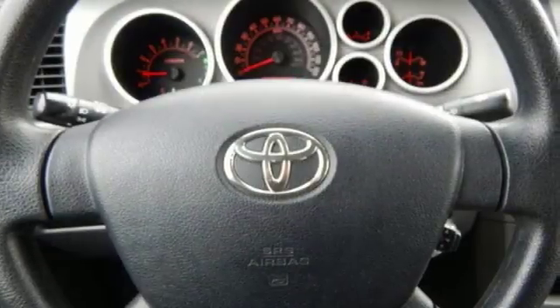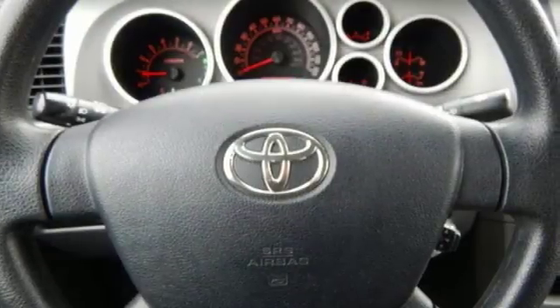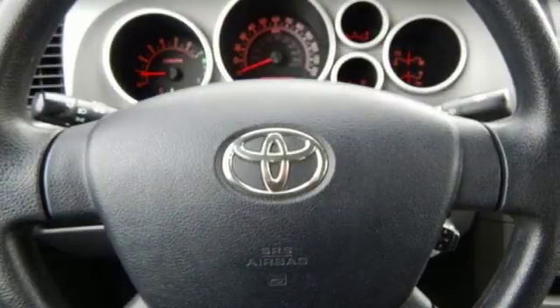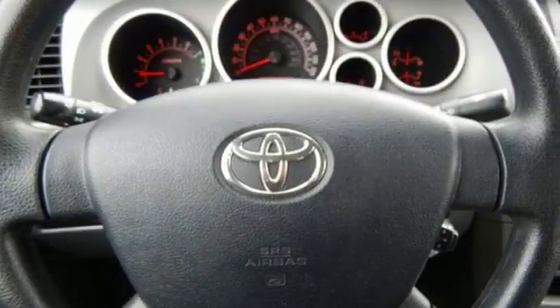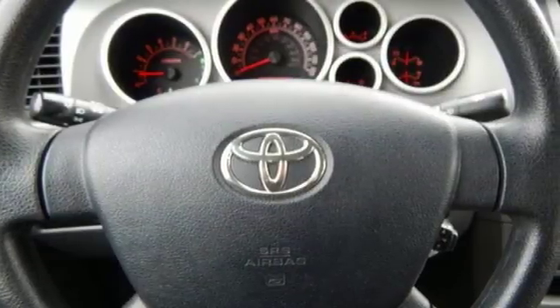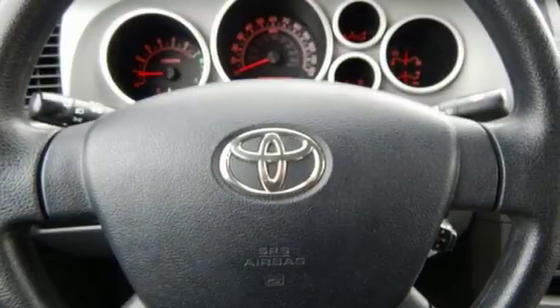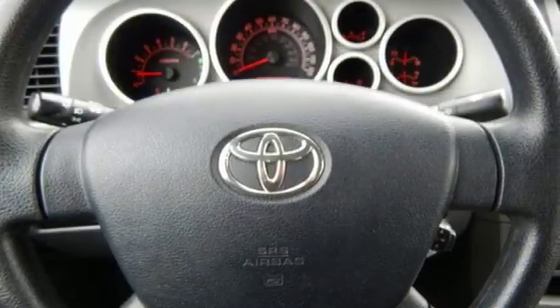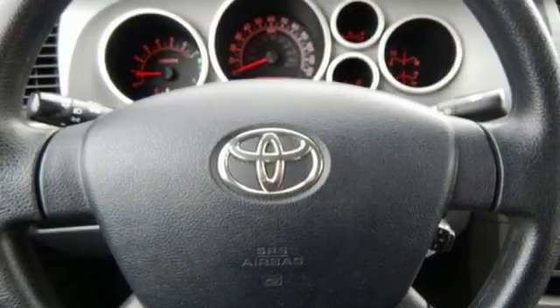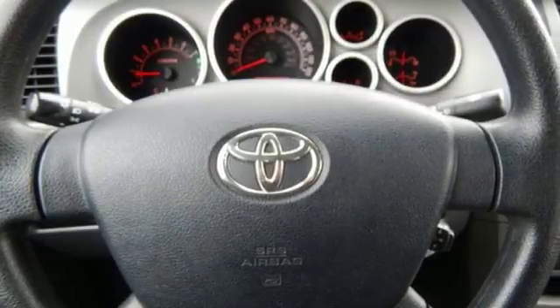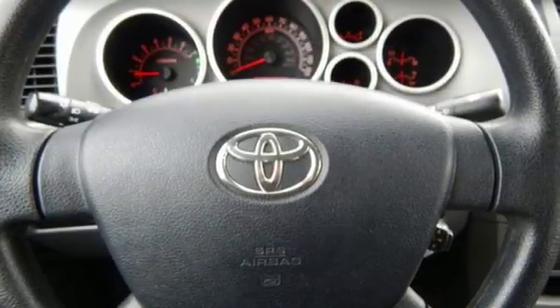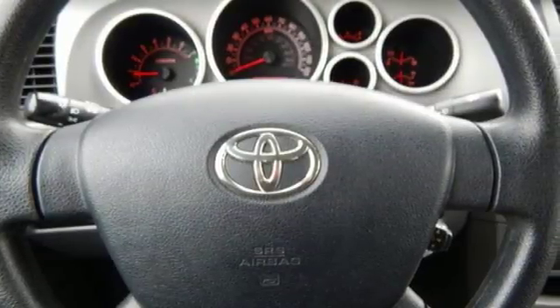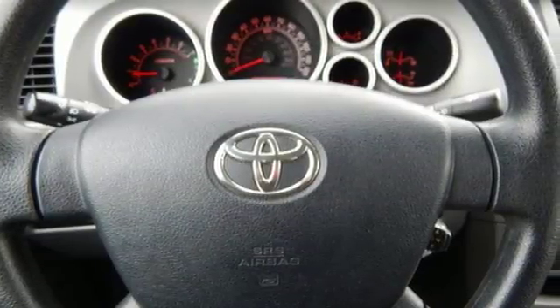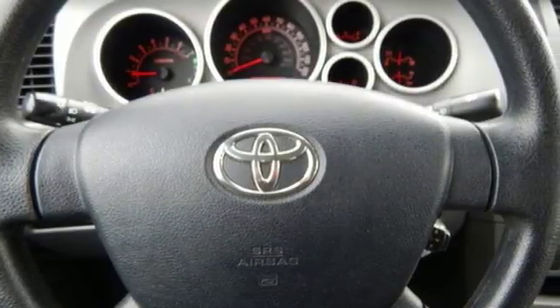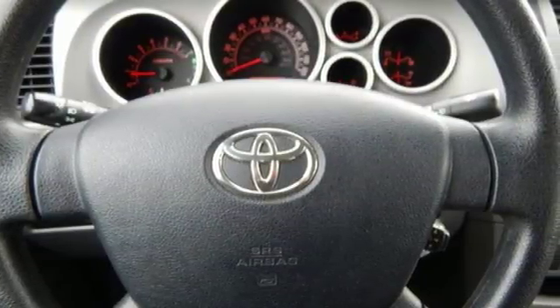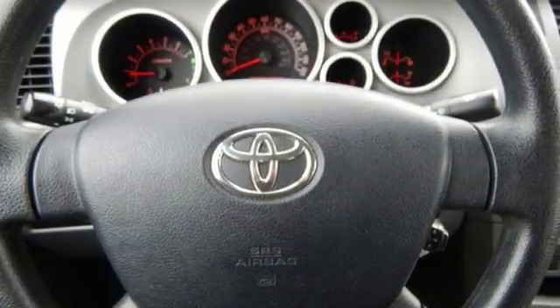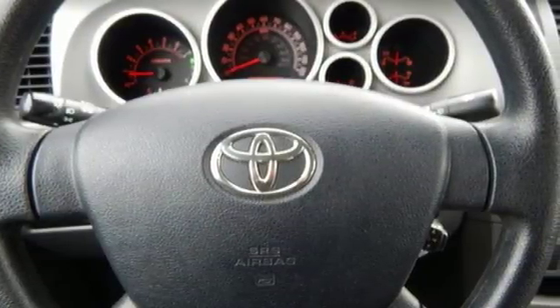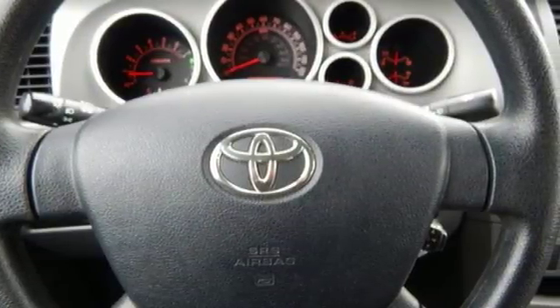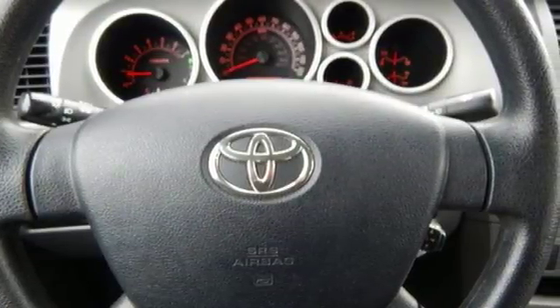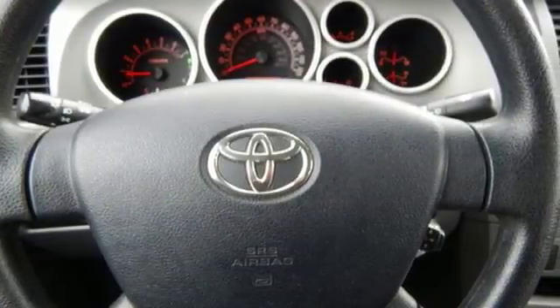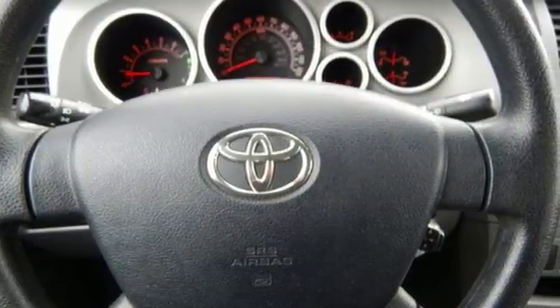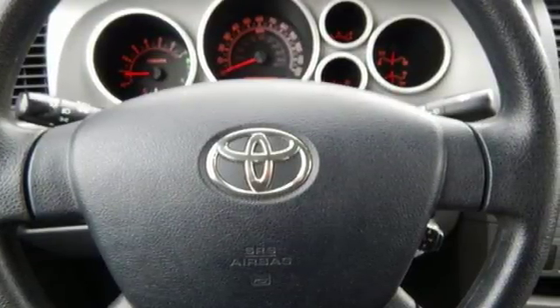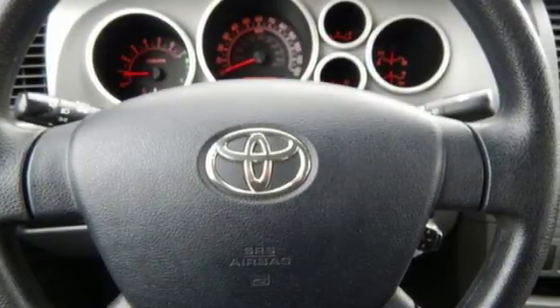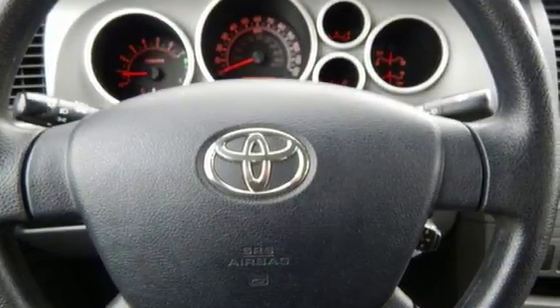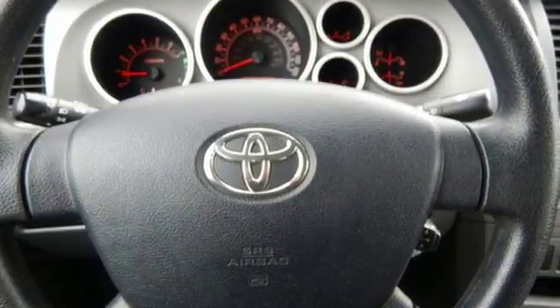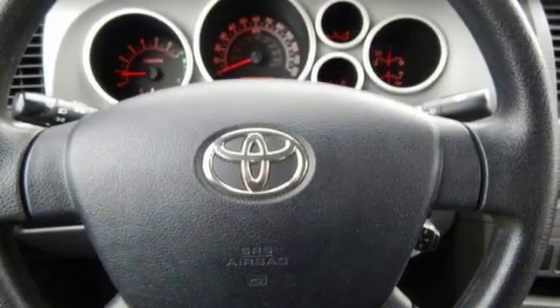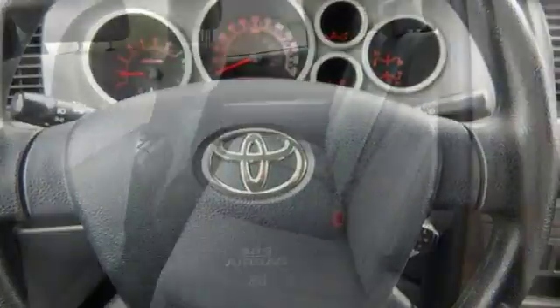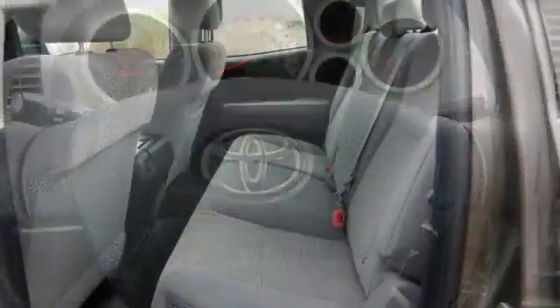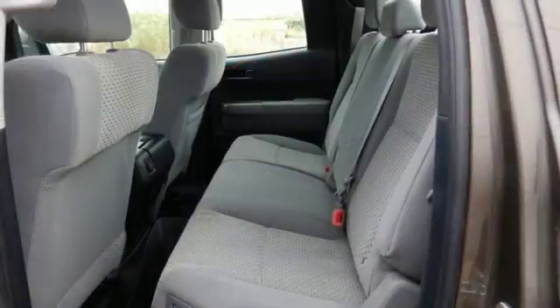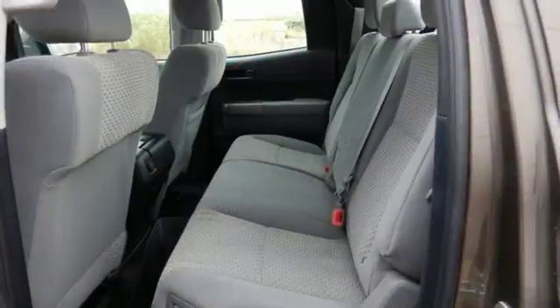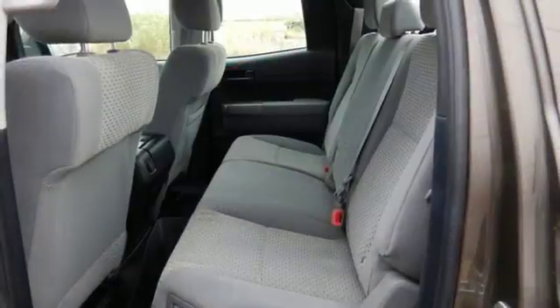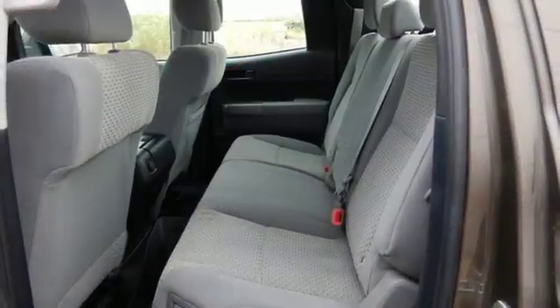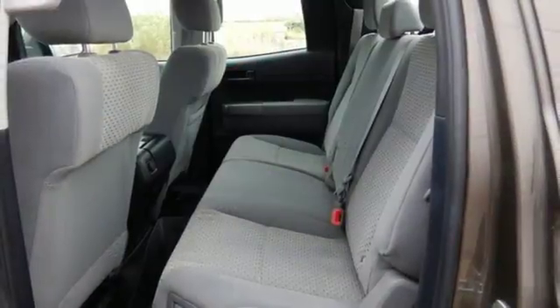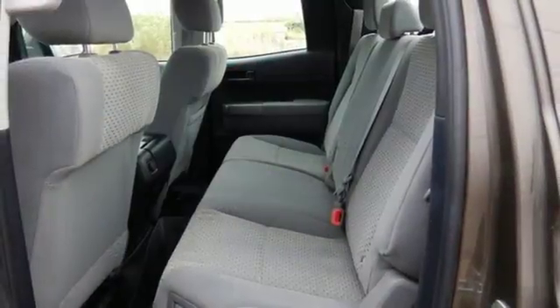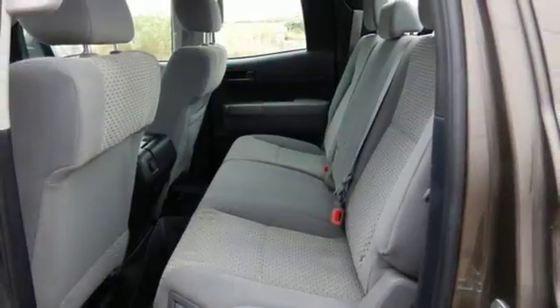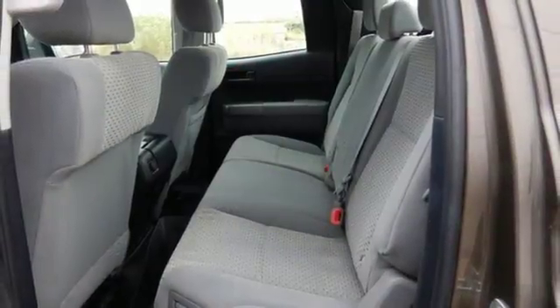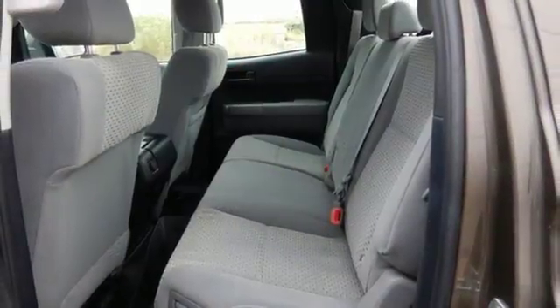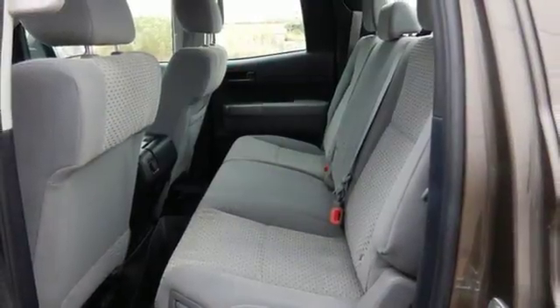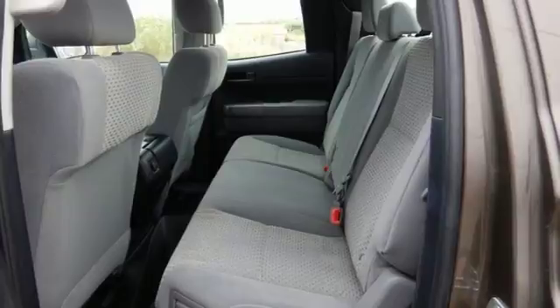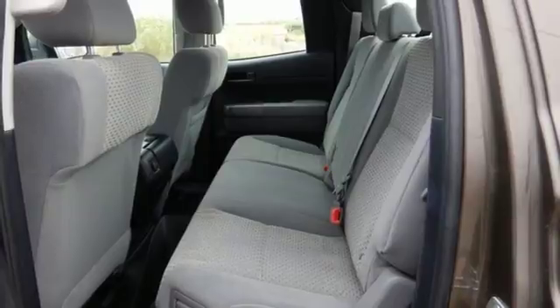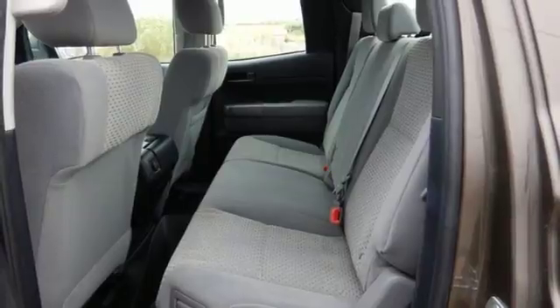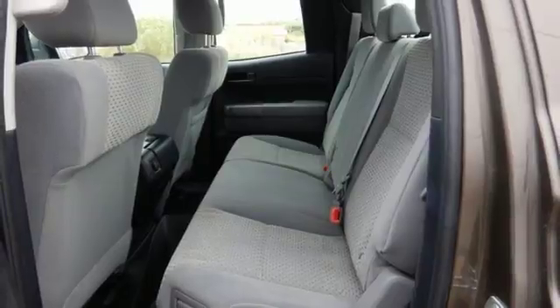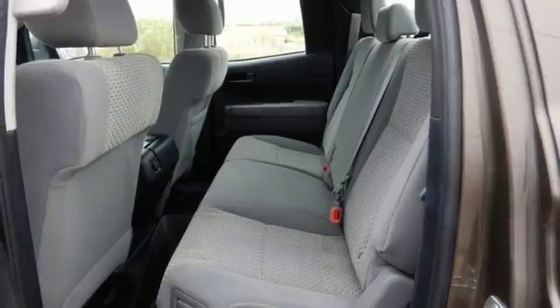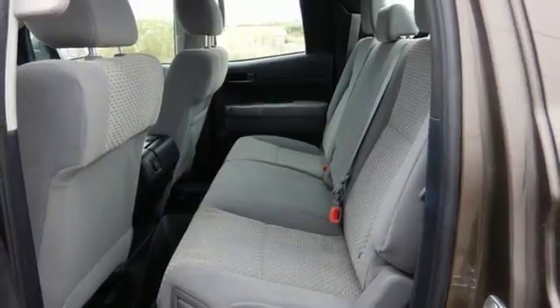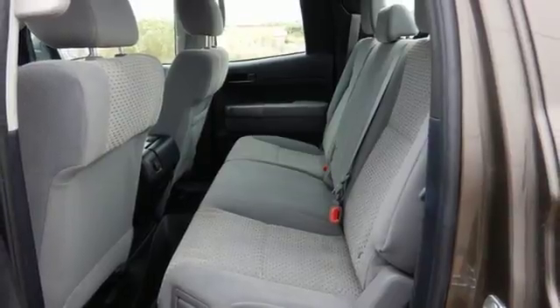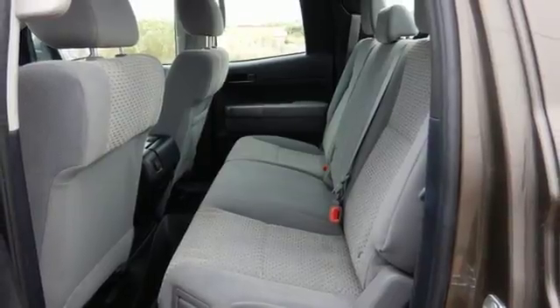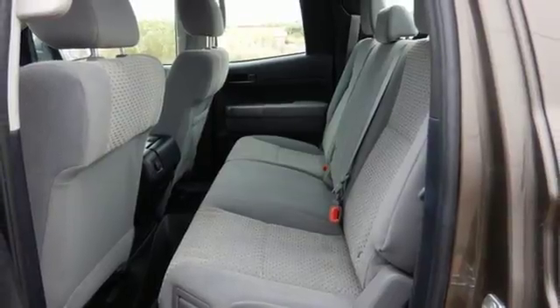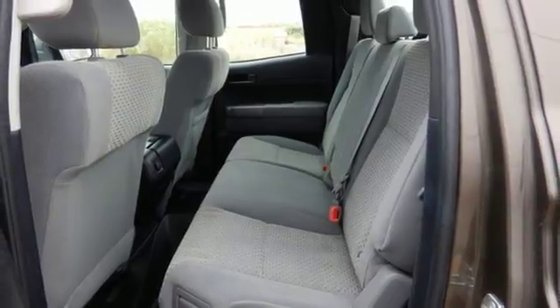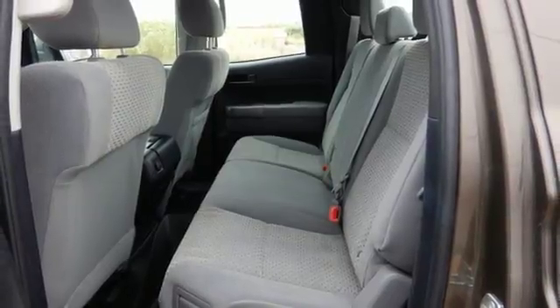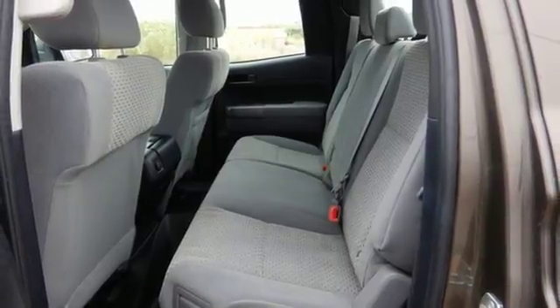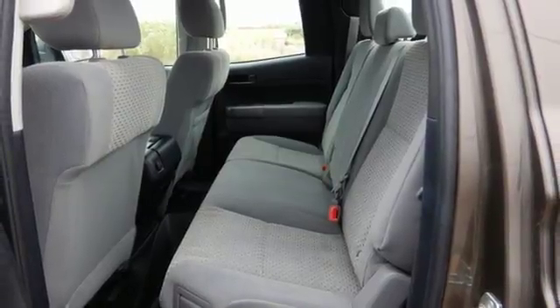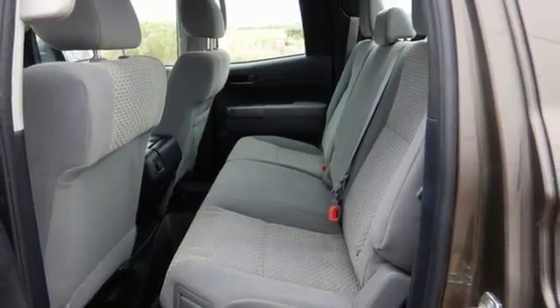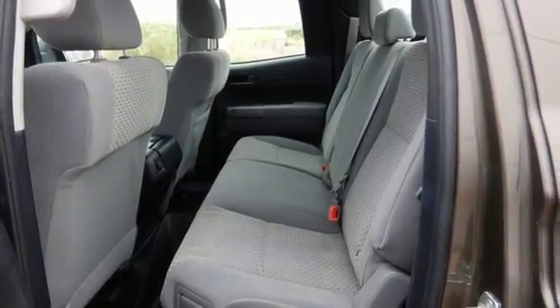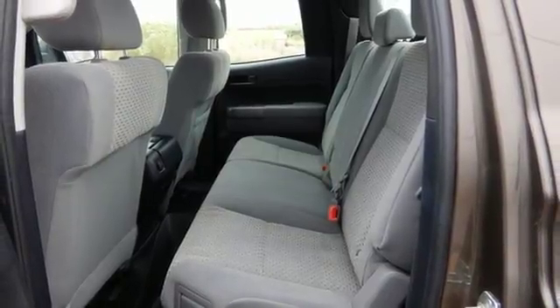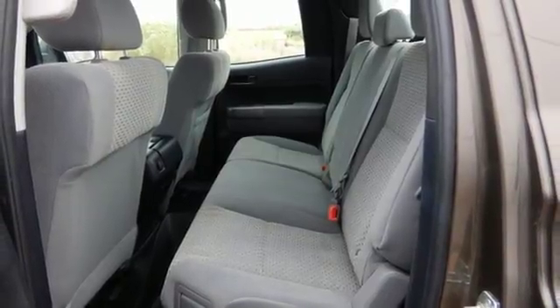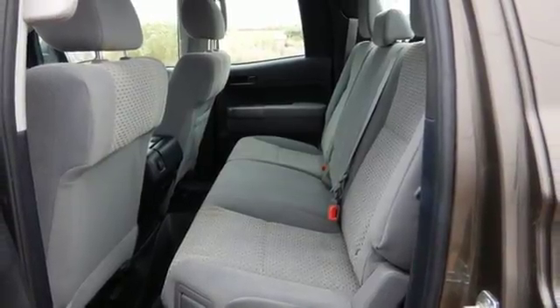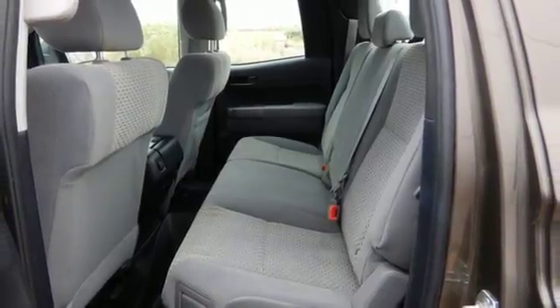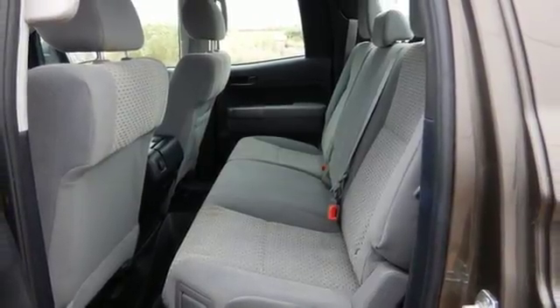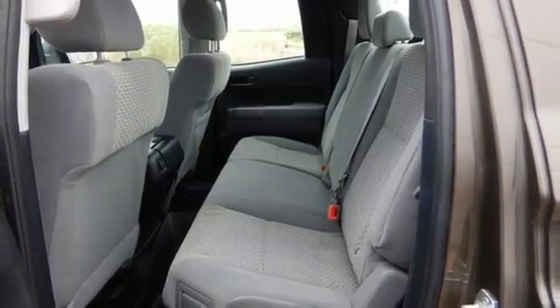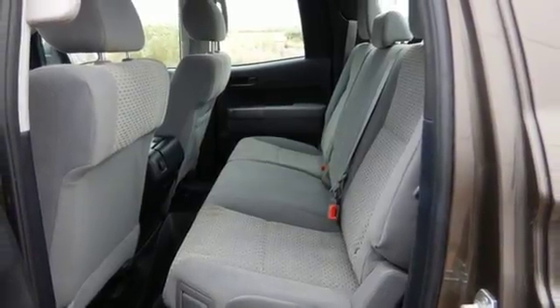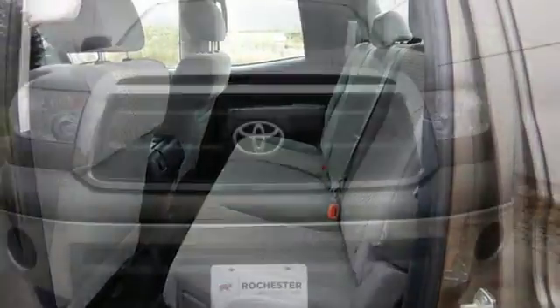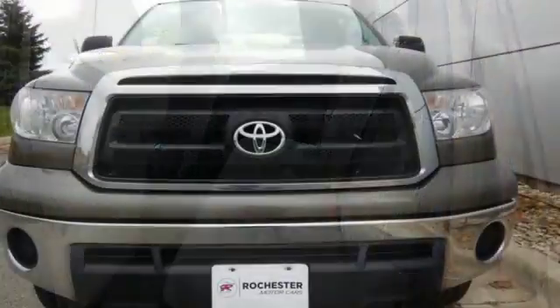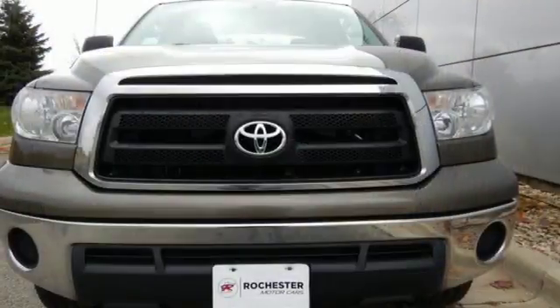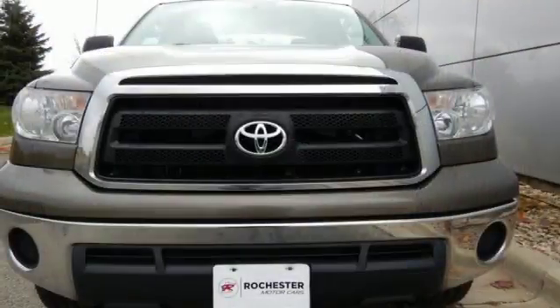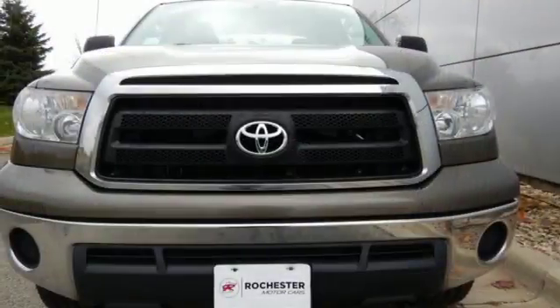For your money, there's no full-size truck that brings as much performance, handling, and technology together in one package as this fantastic Tundra.